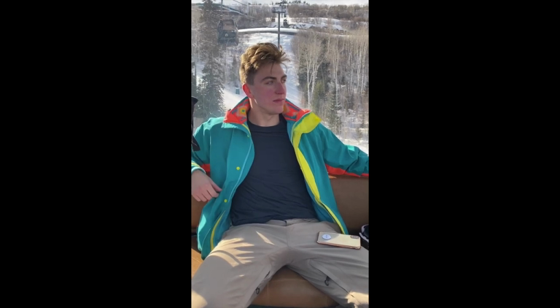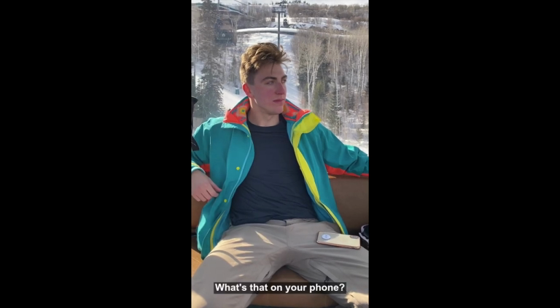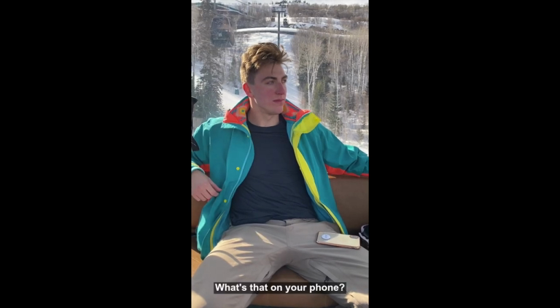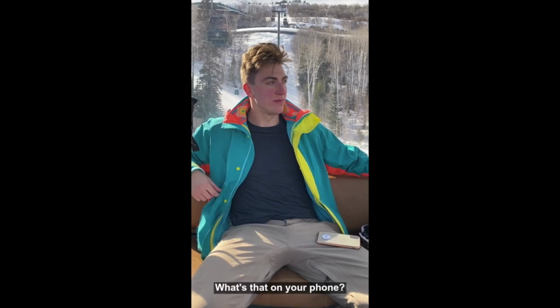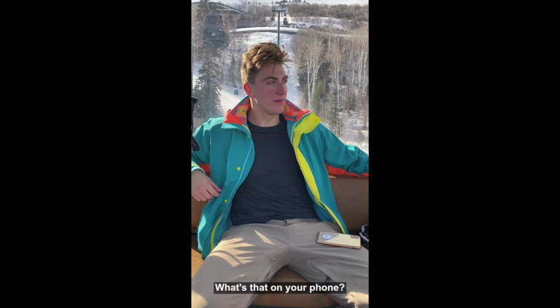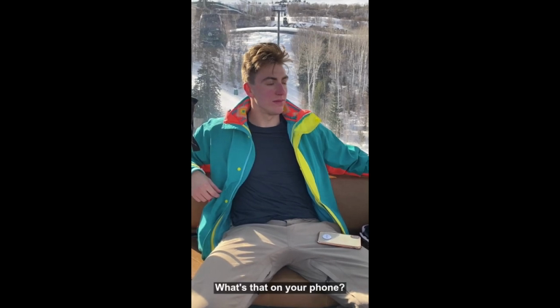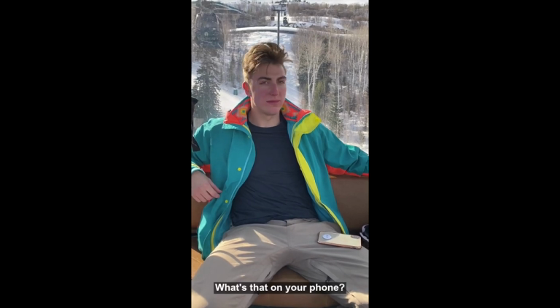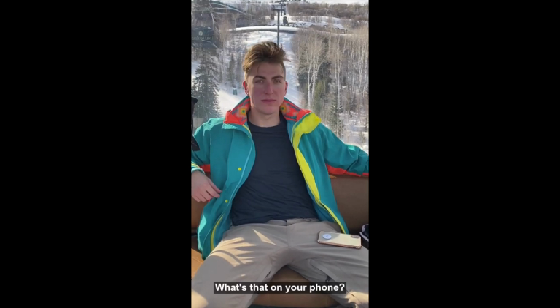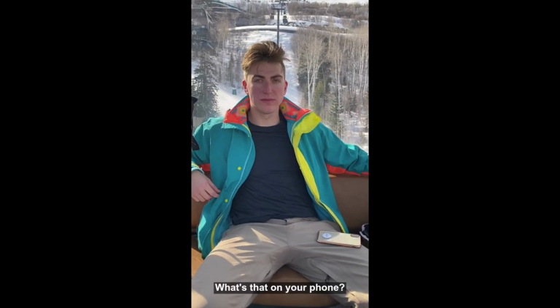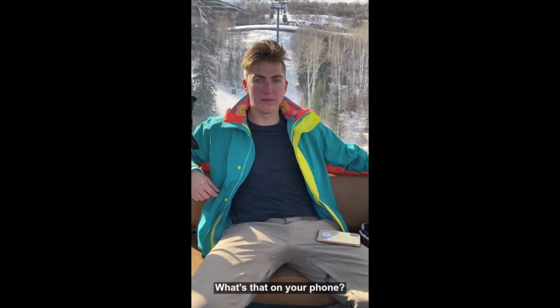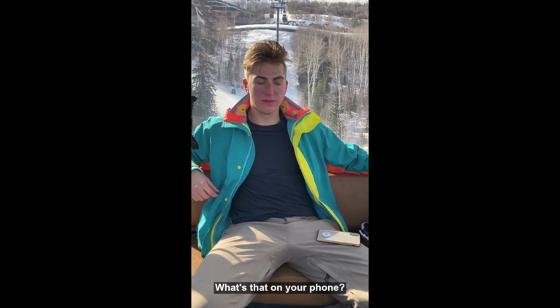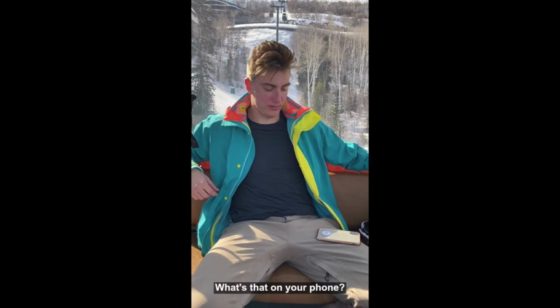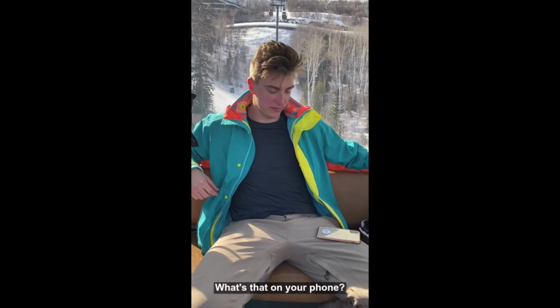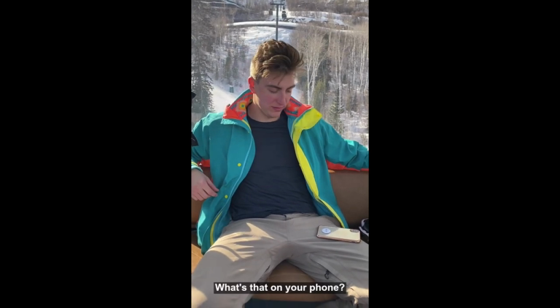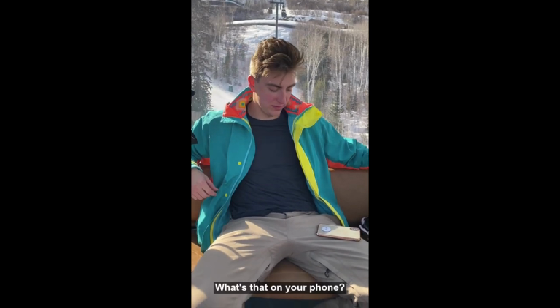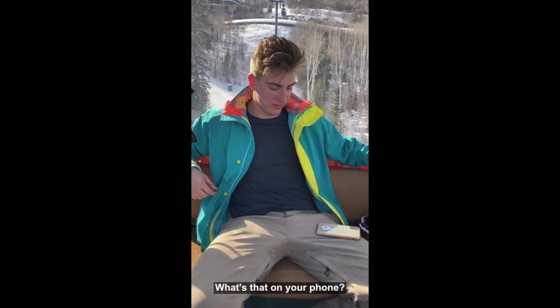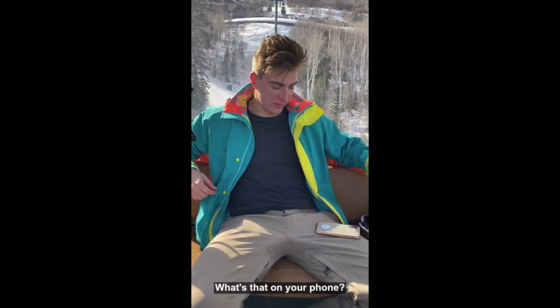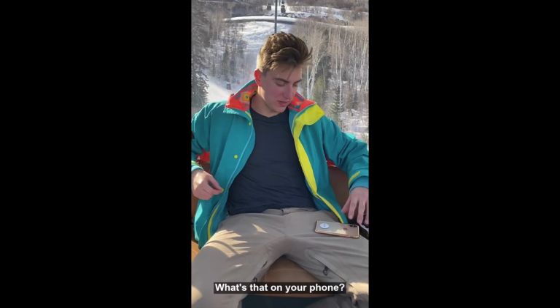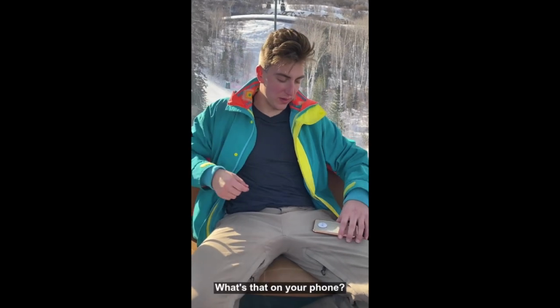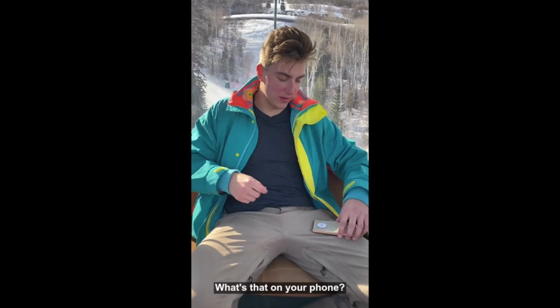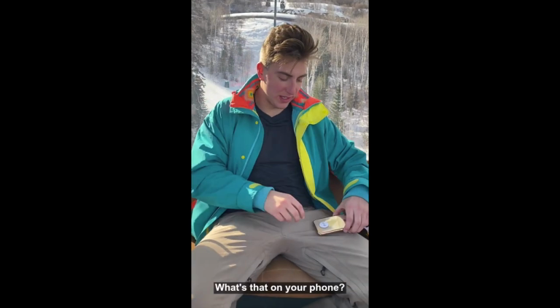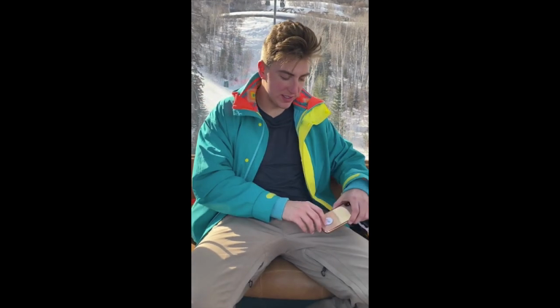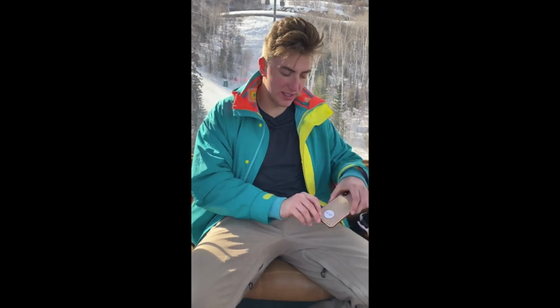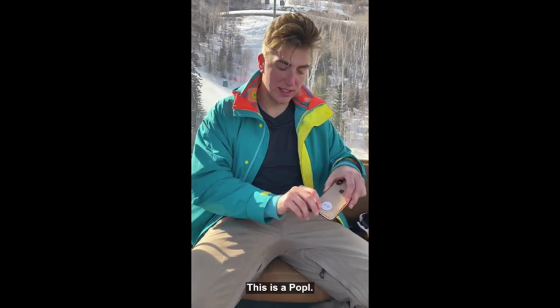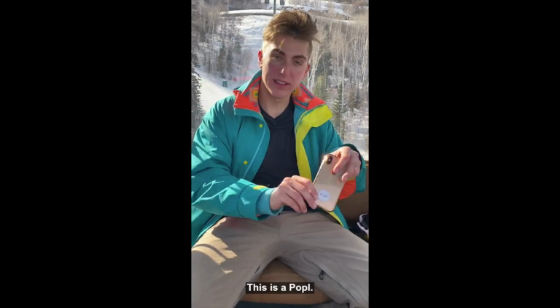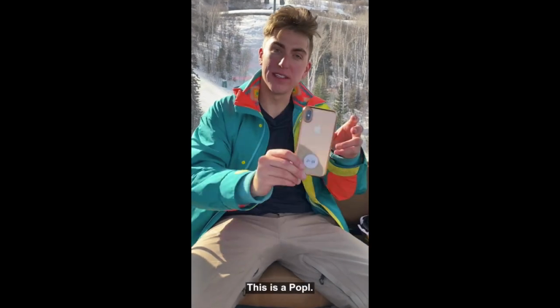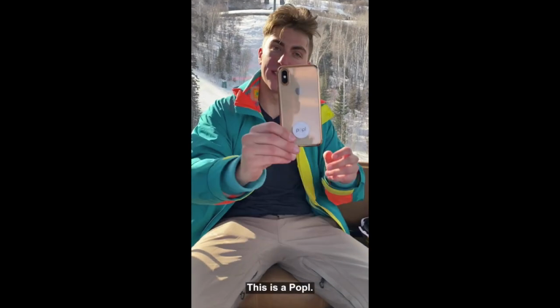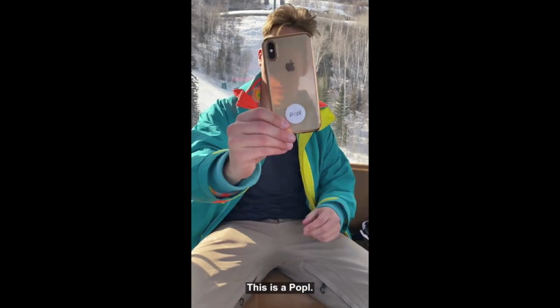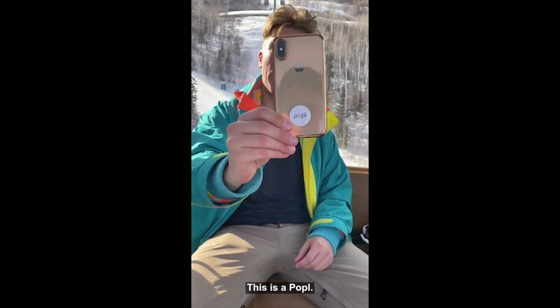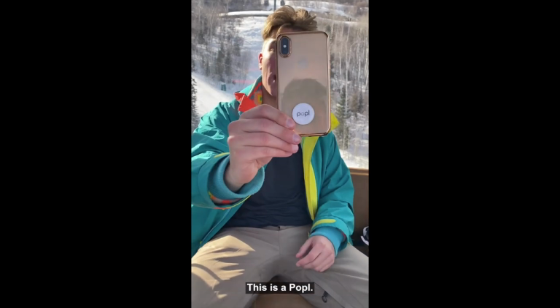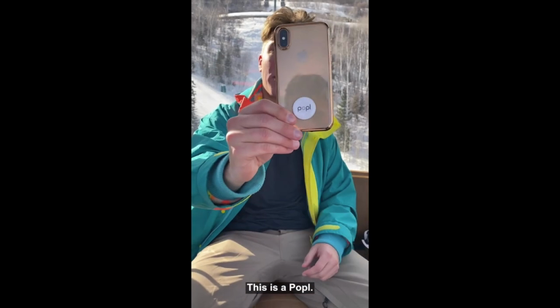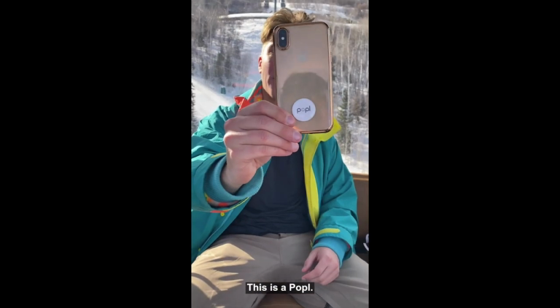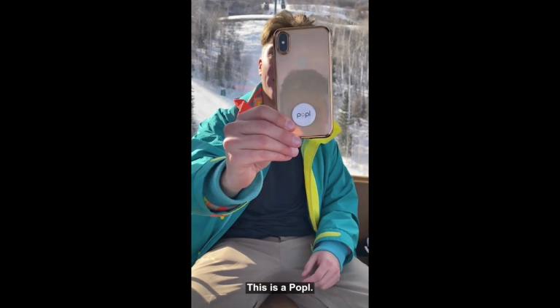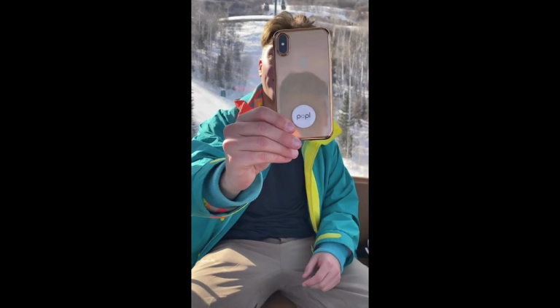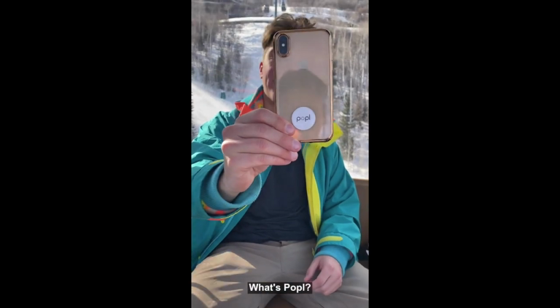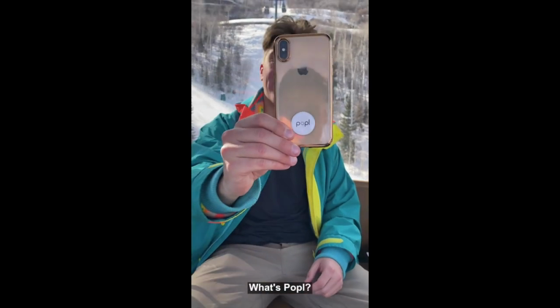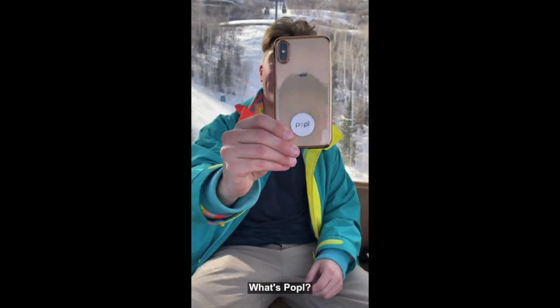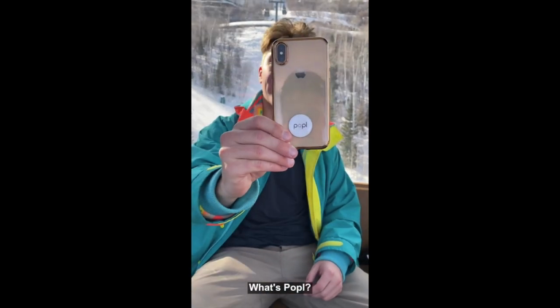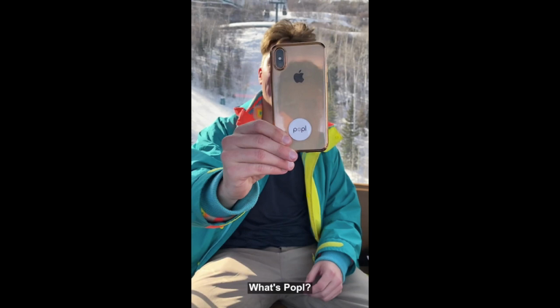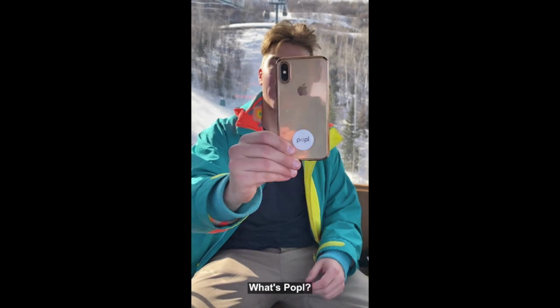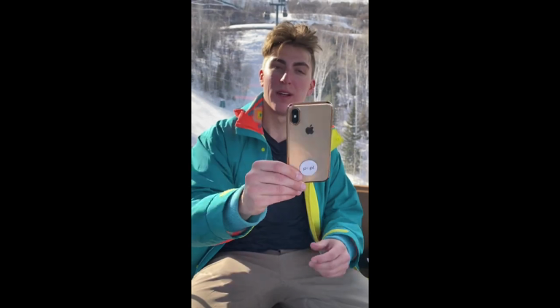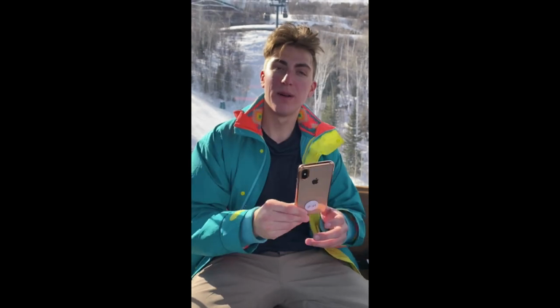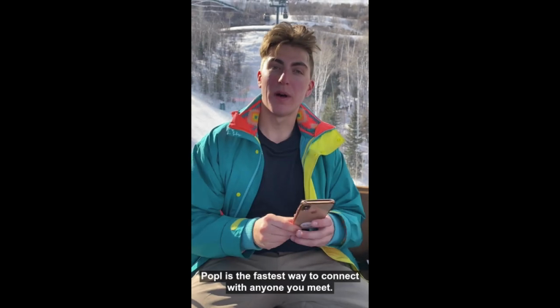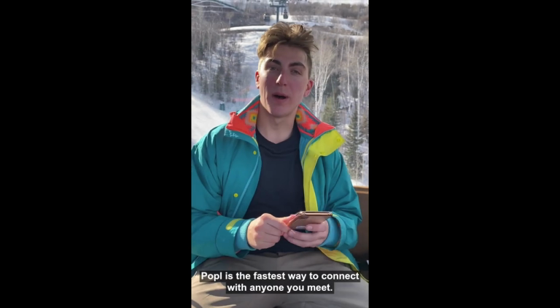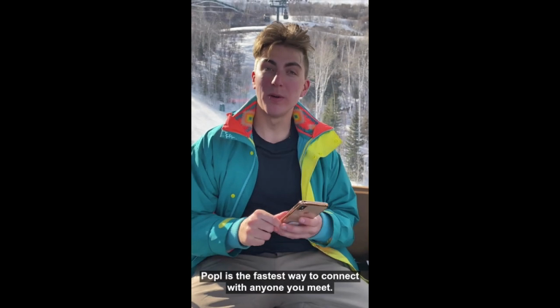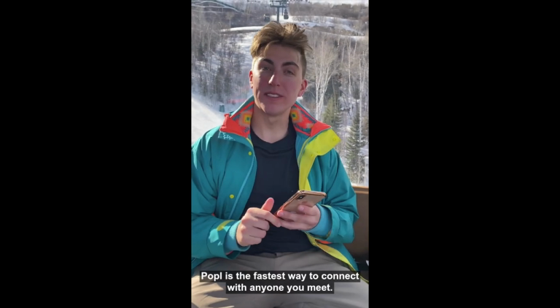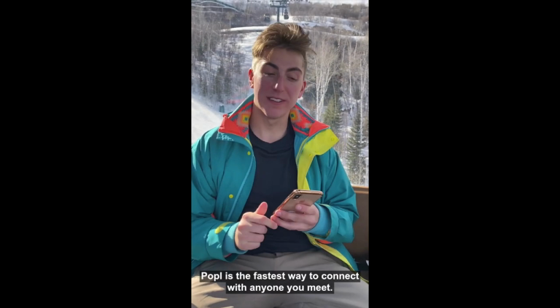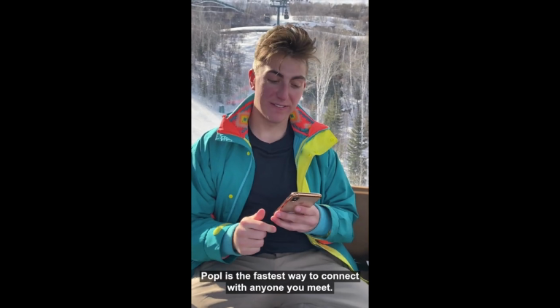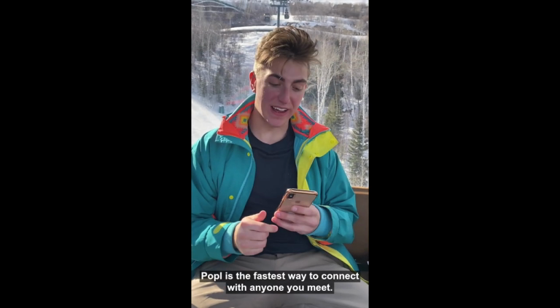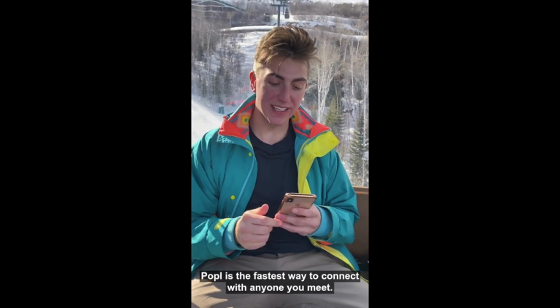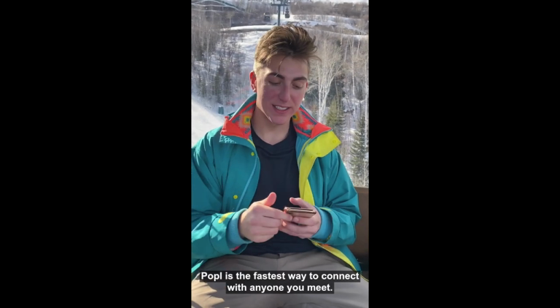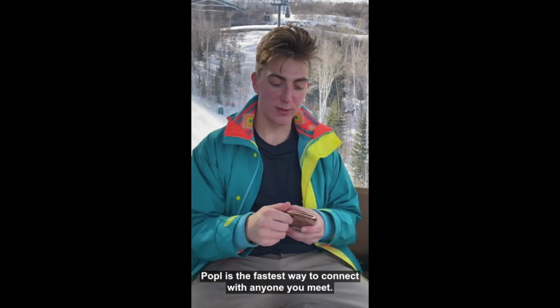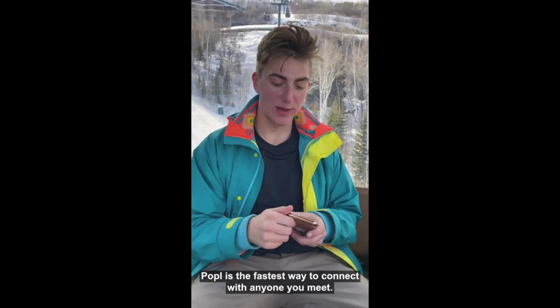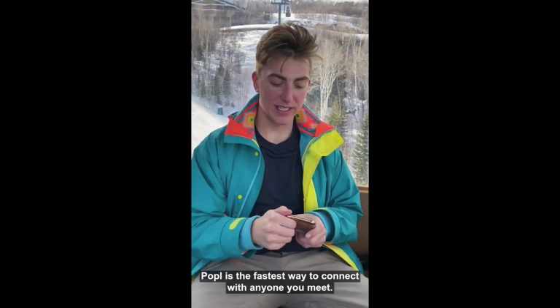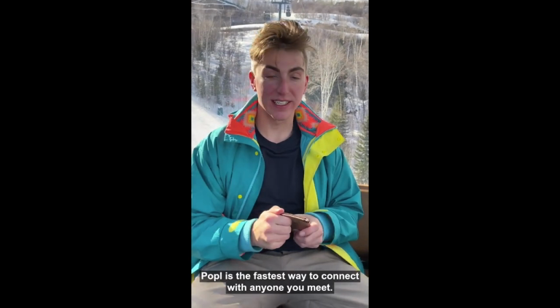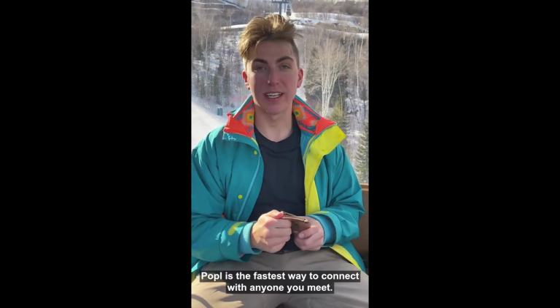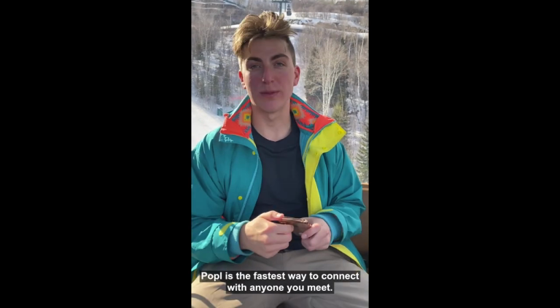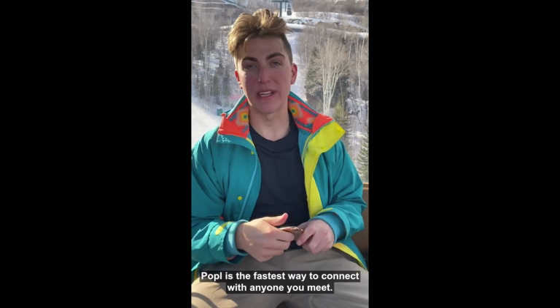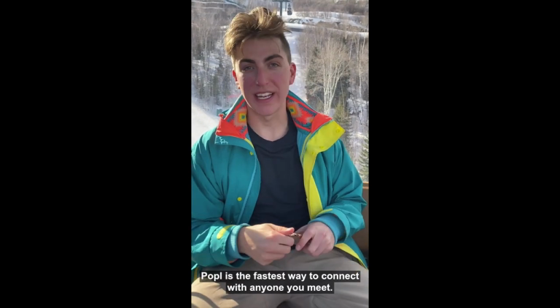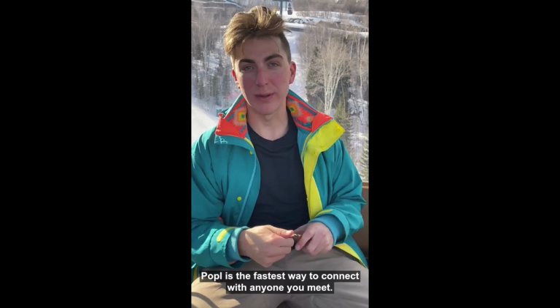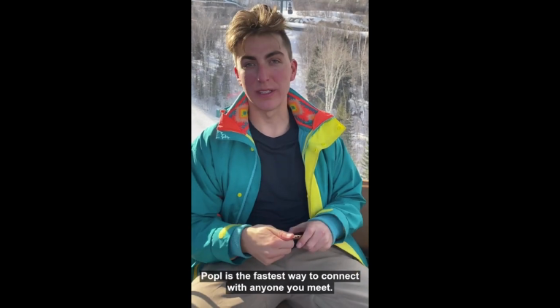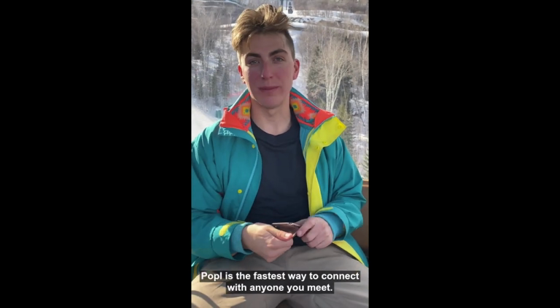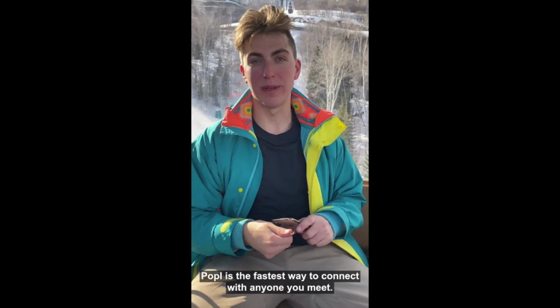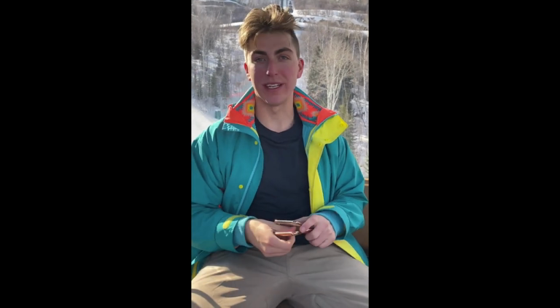Yo, what's that on your phone? Oh, this? This is a Popple. What's Popple? Popple is the fastest way to connect with anyone you meet.